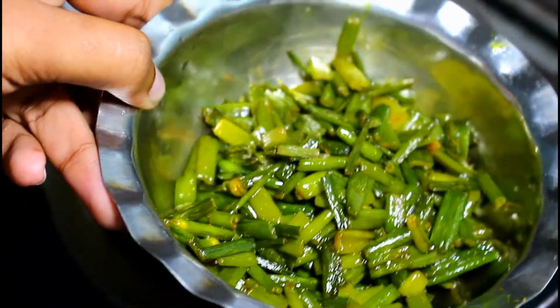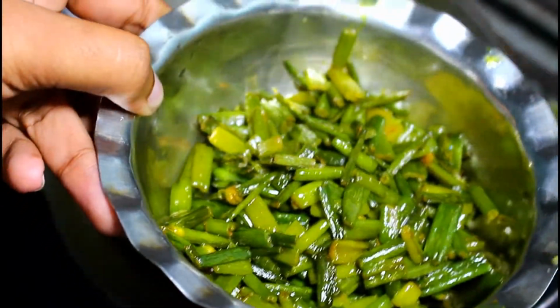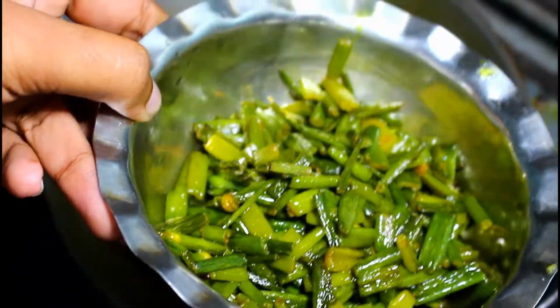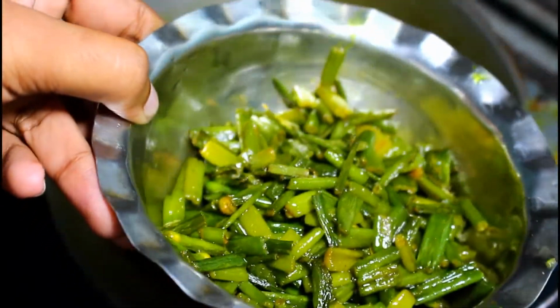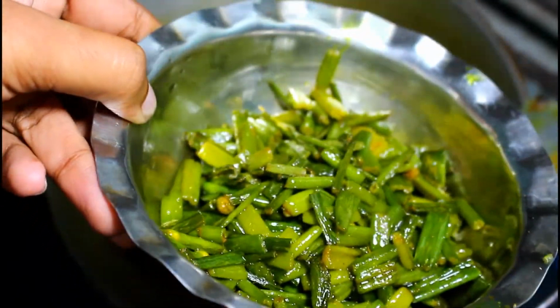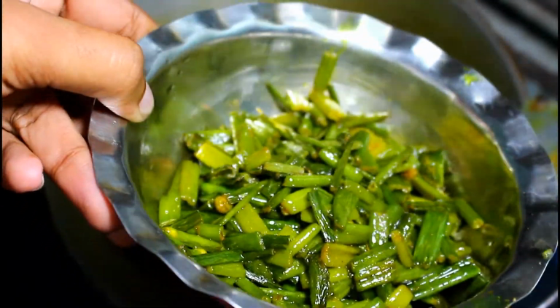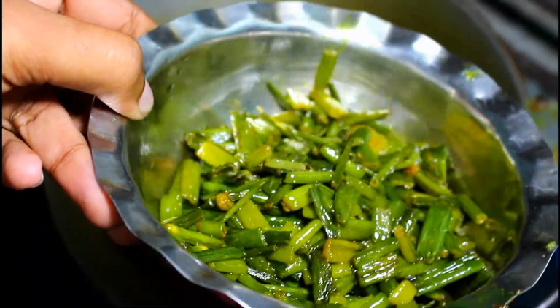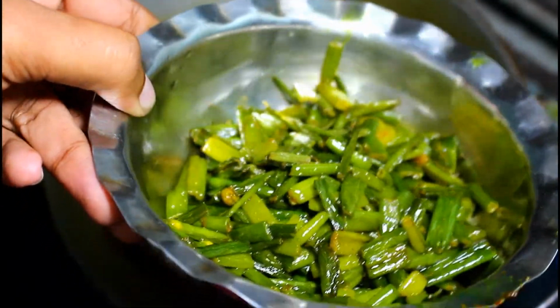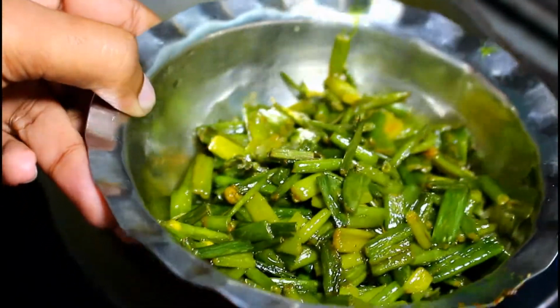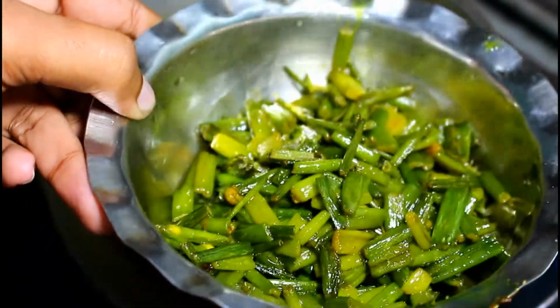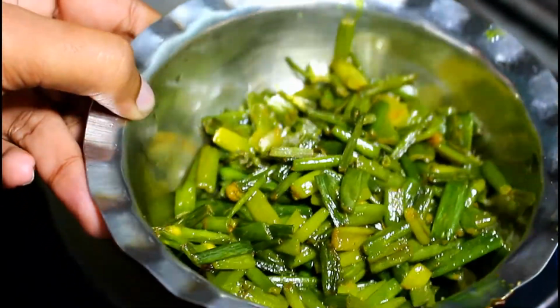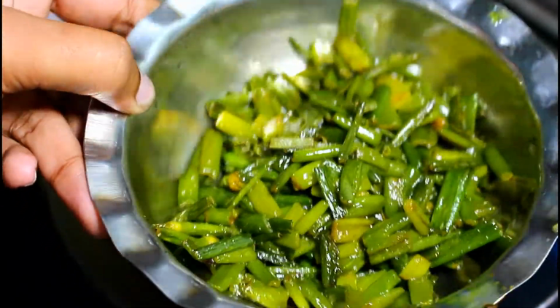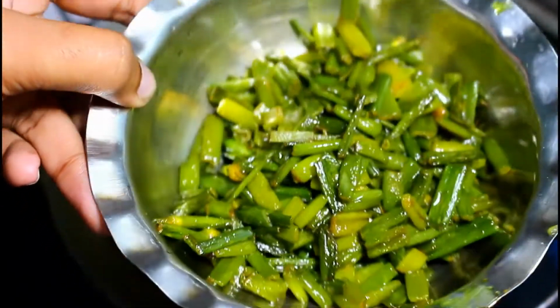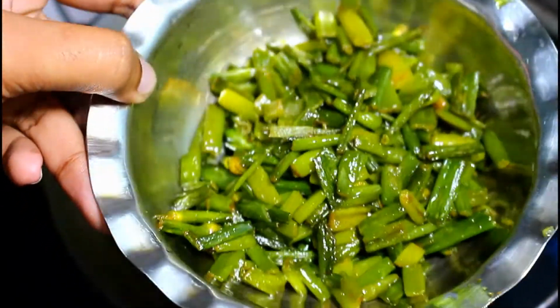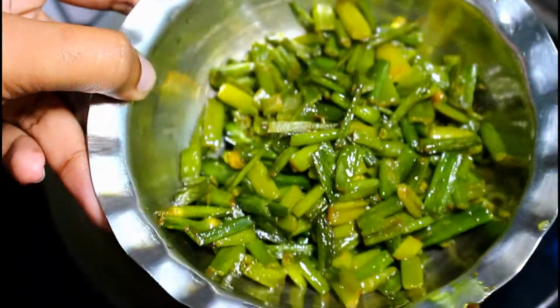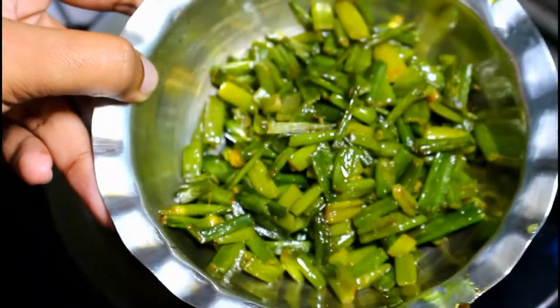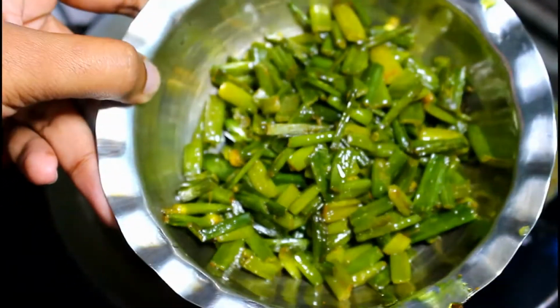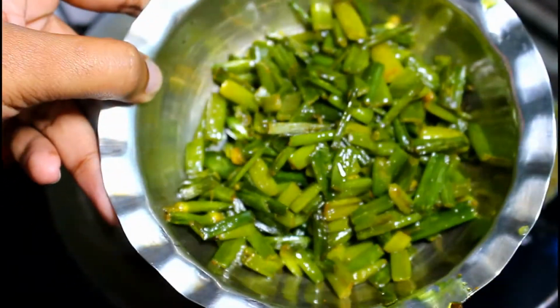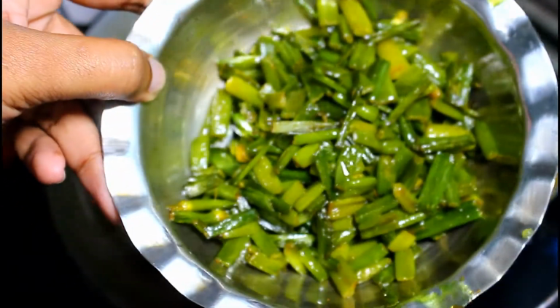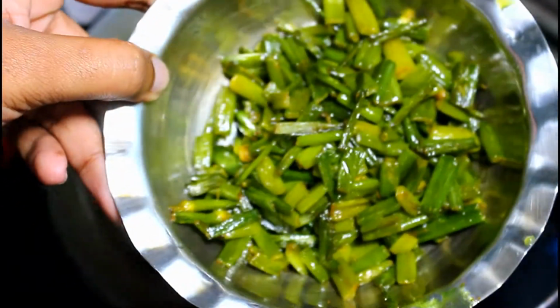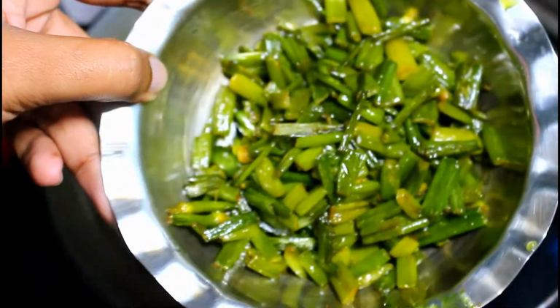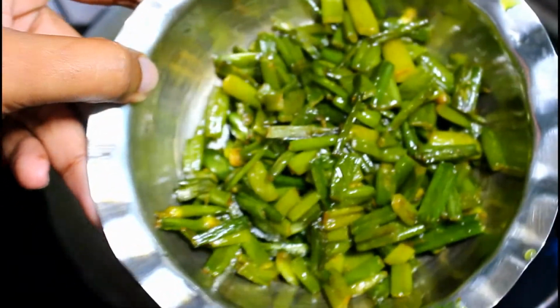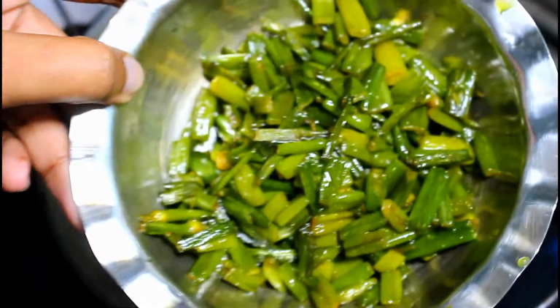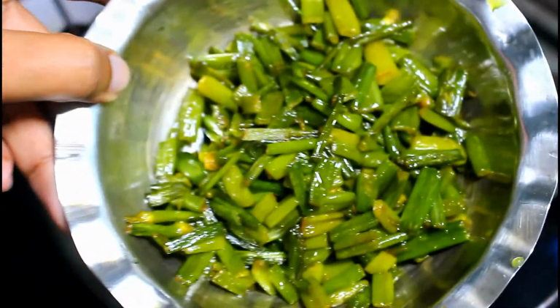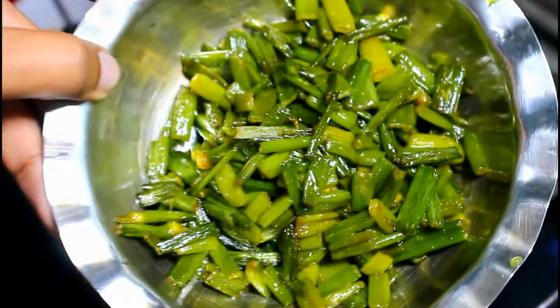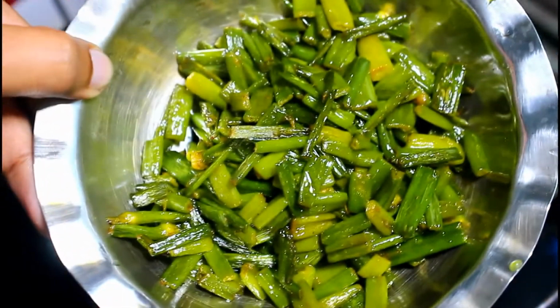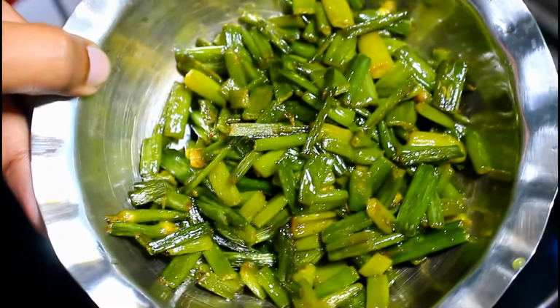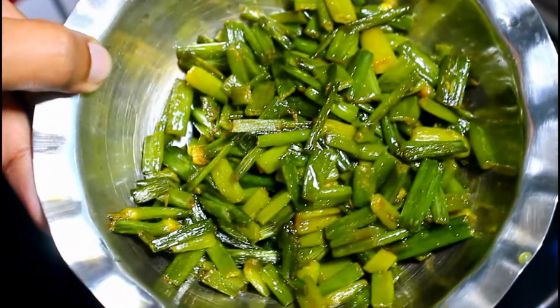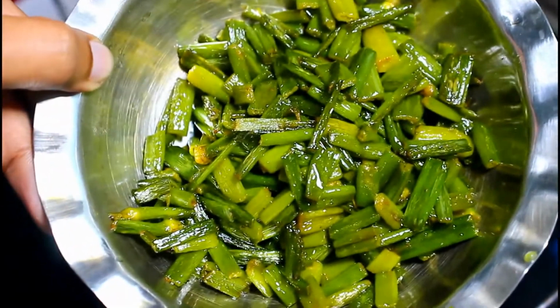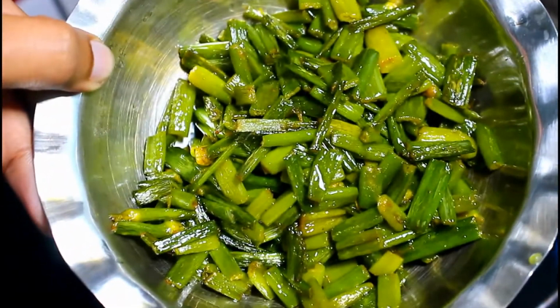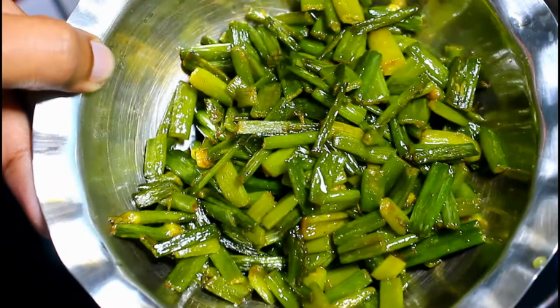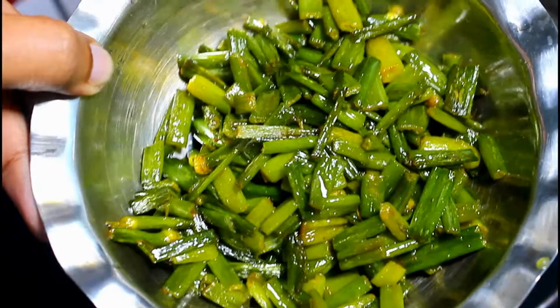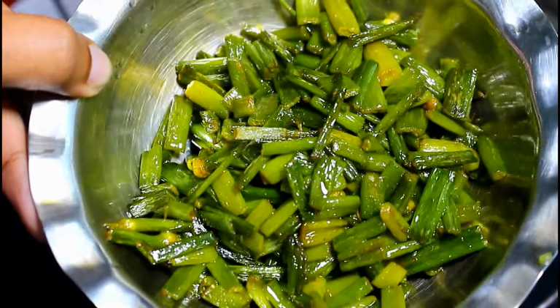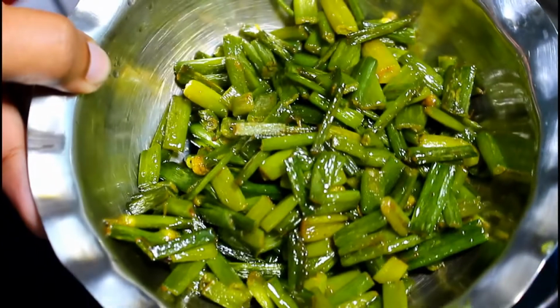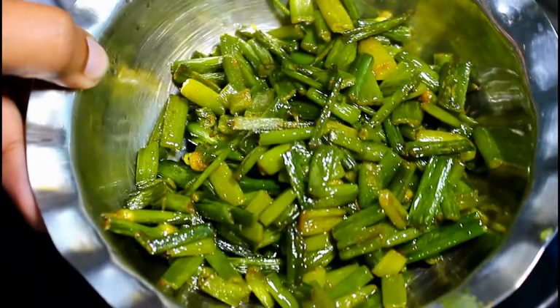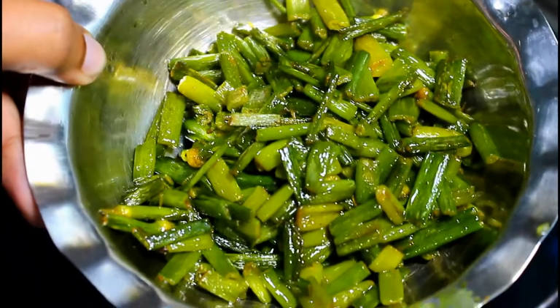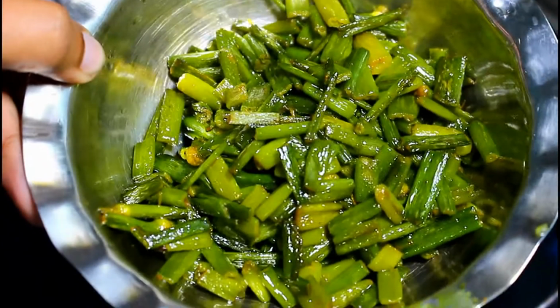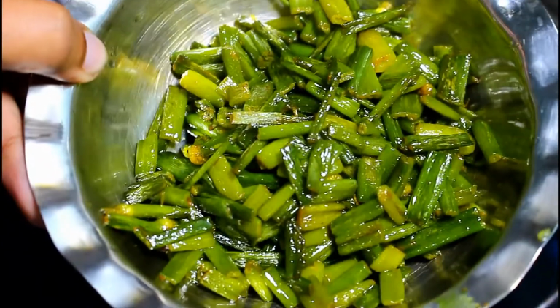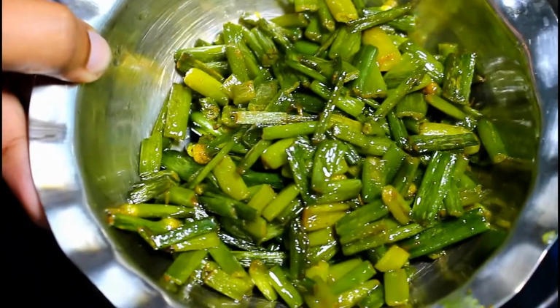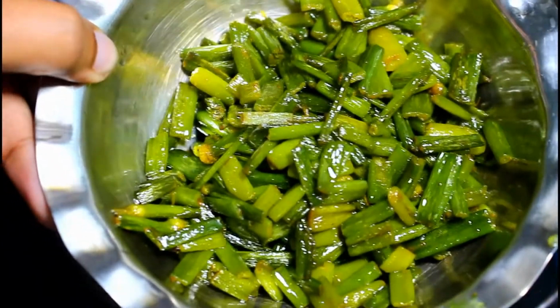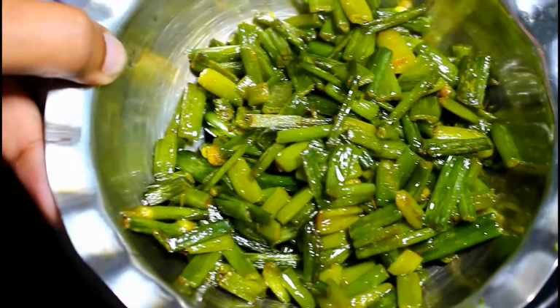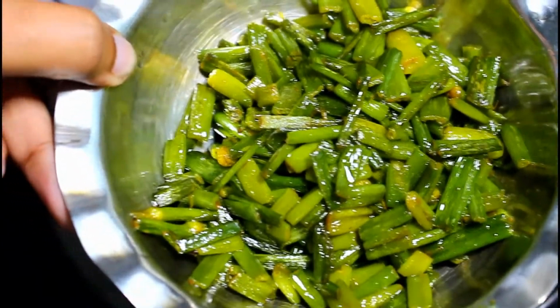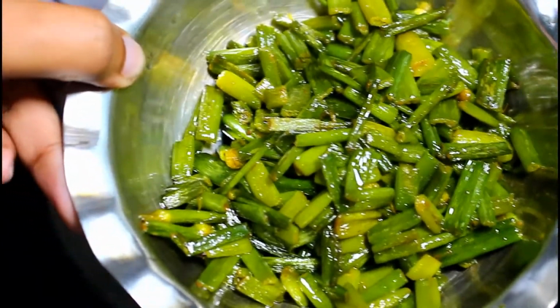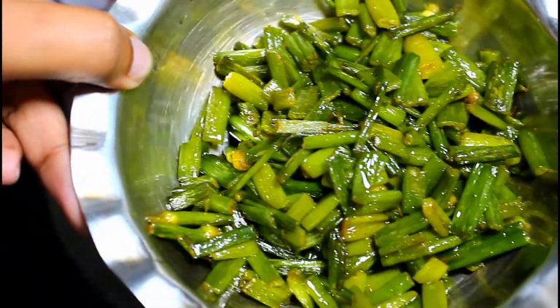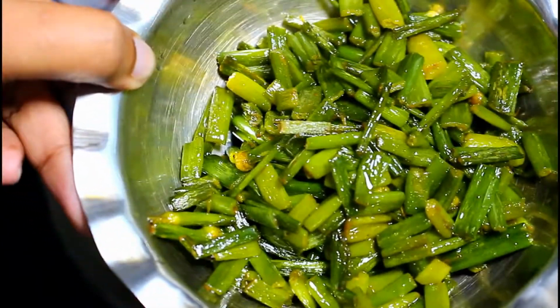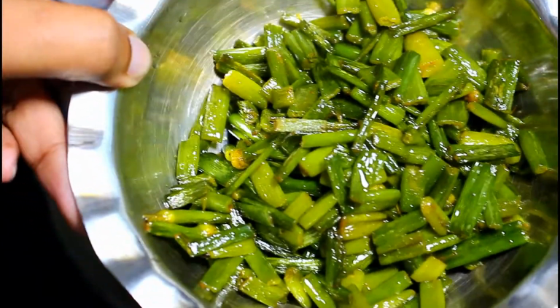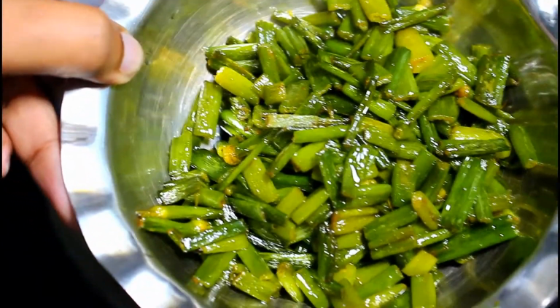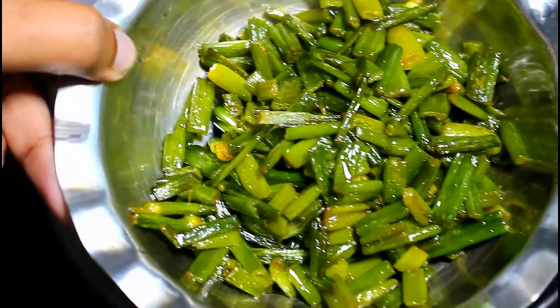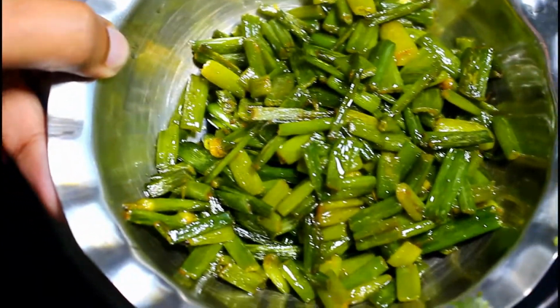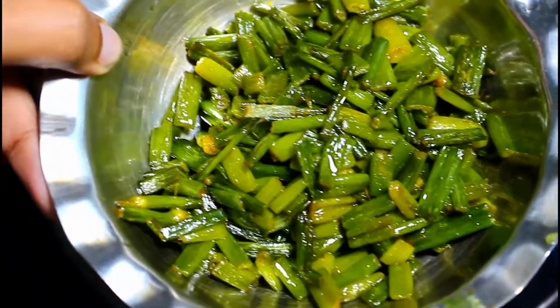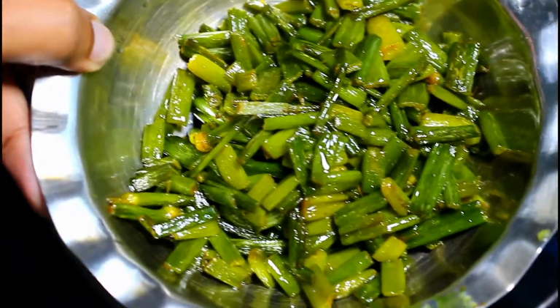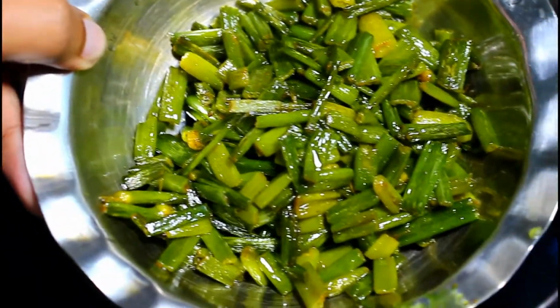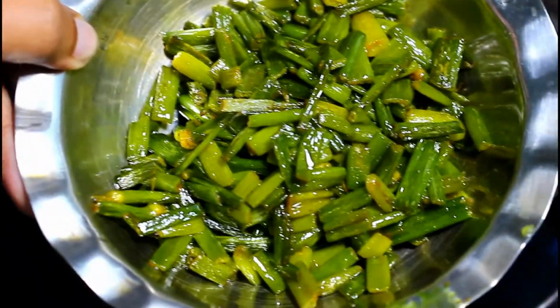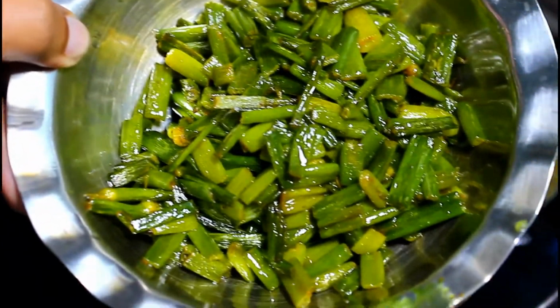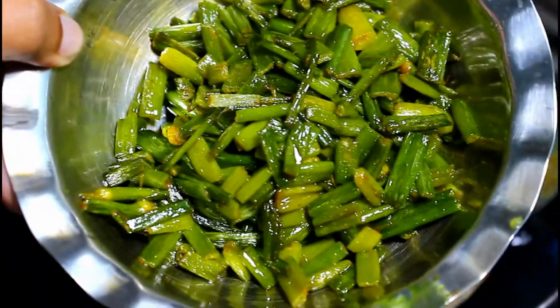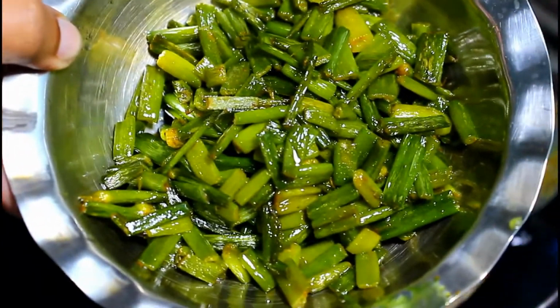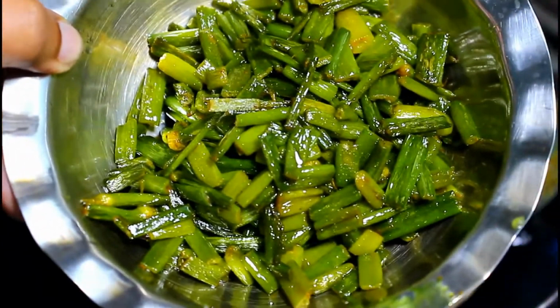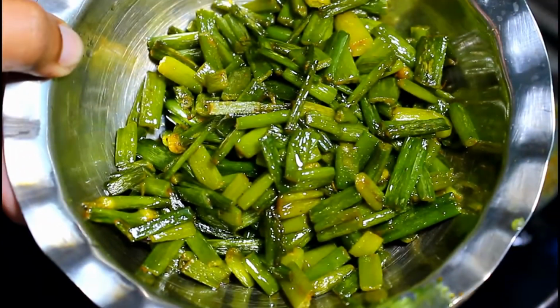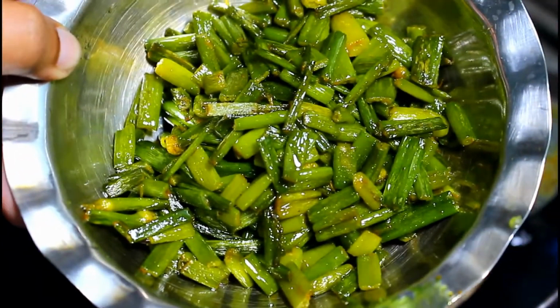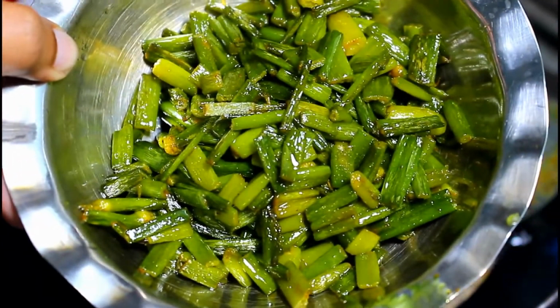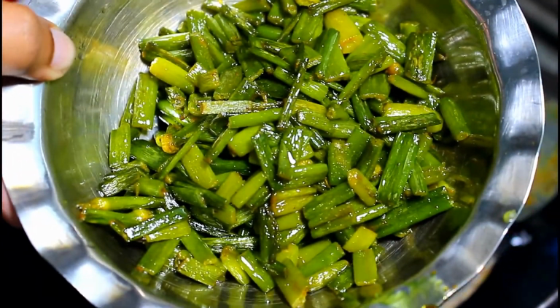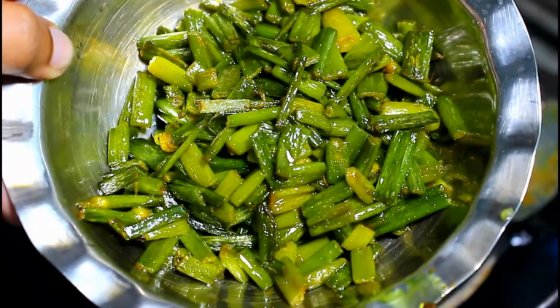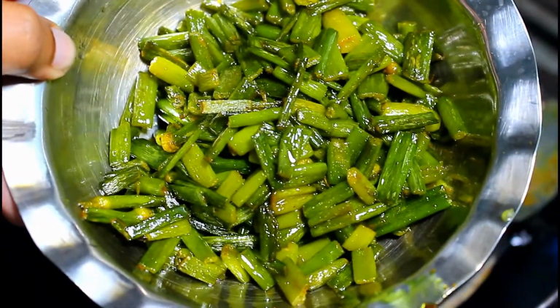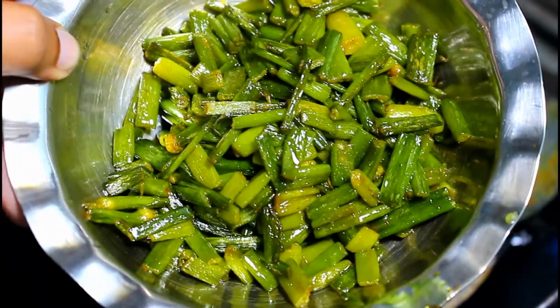Soy sauce, fried butter, salt, soy sauce.